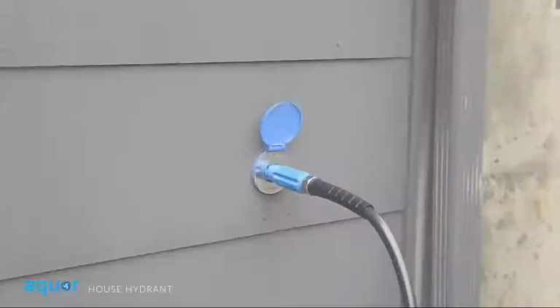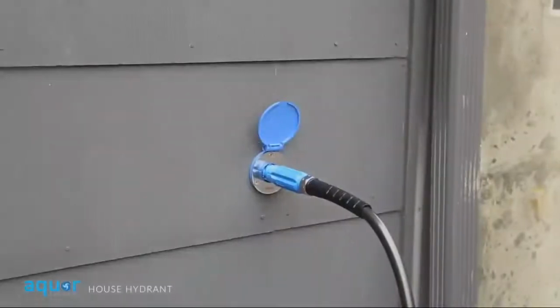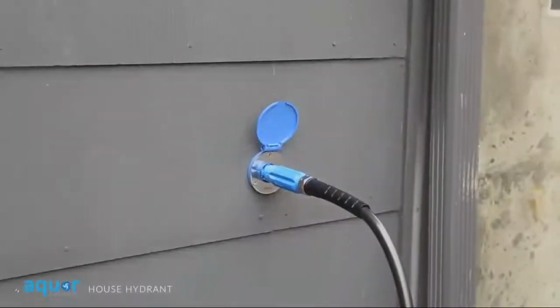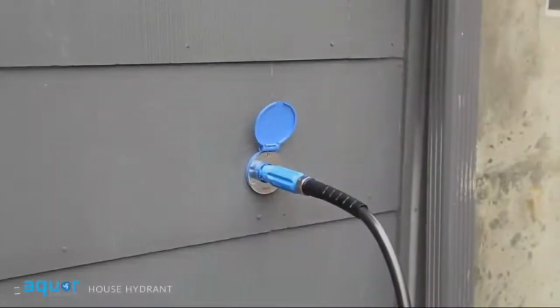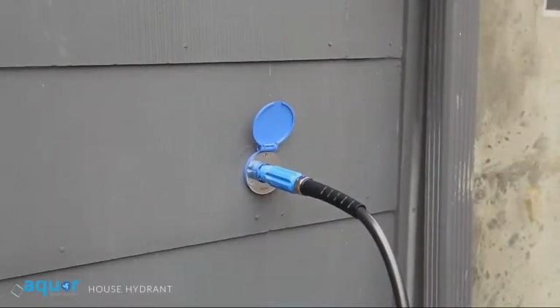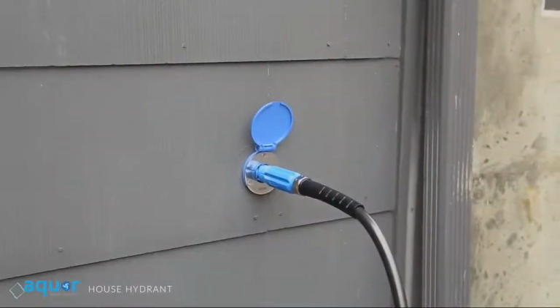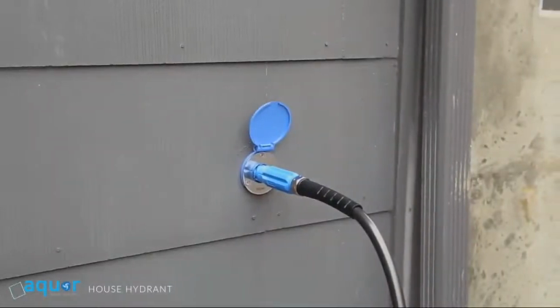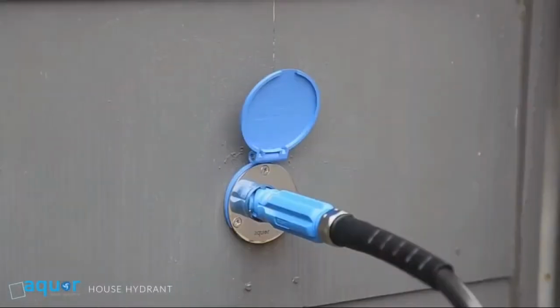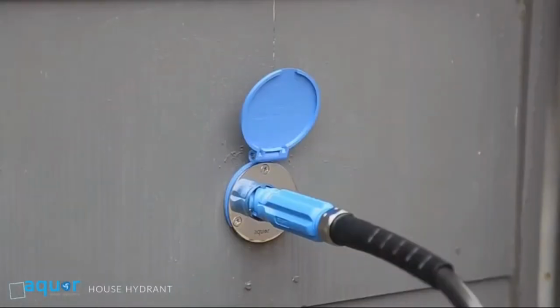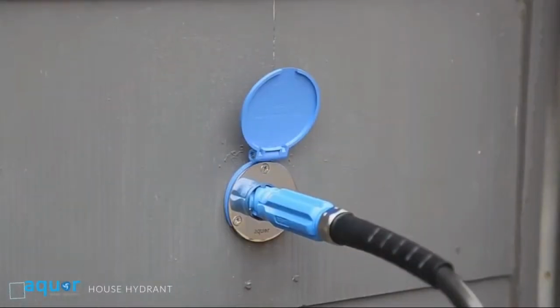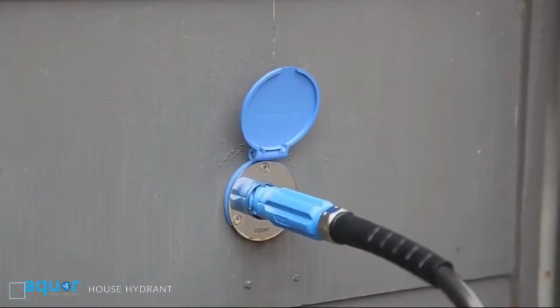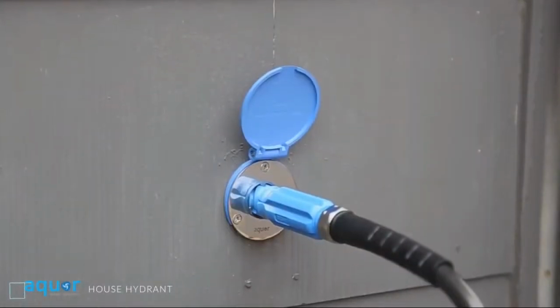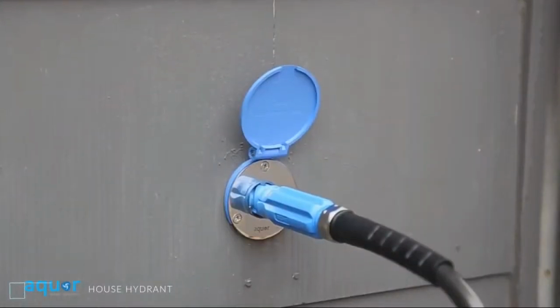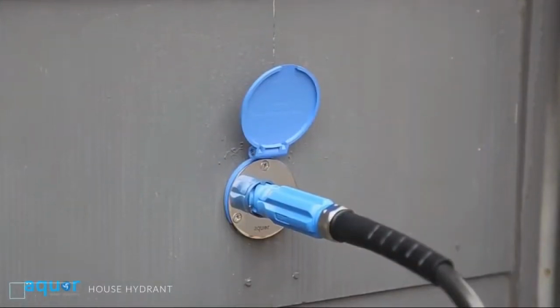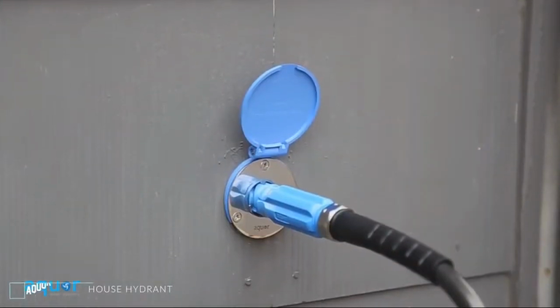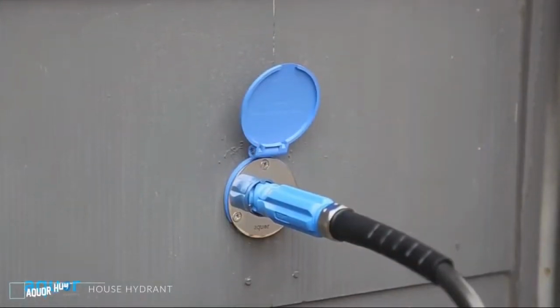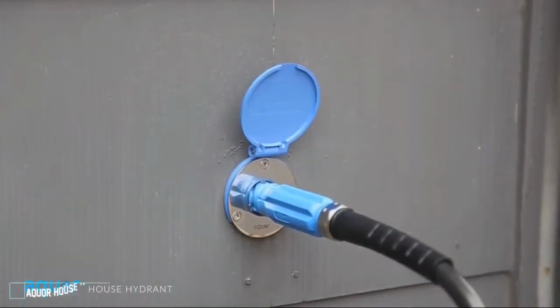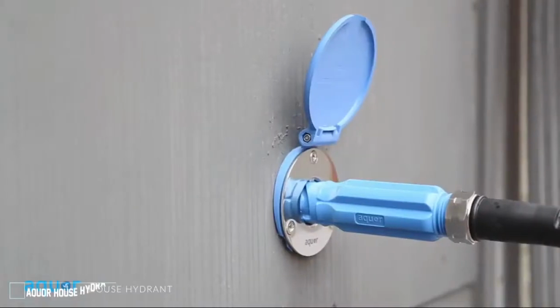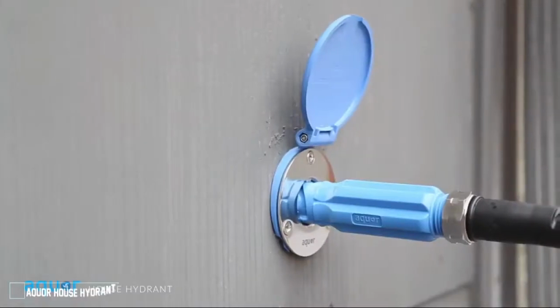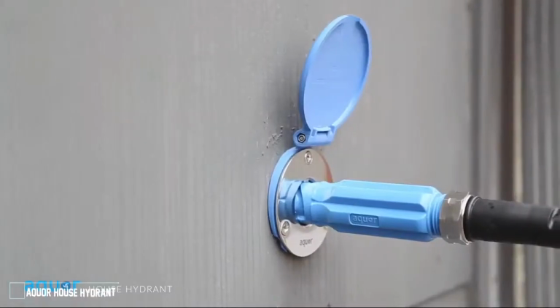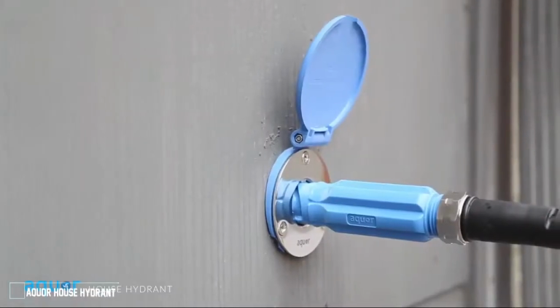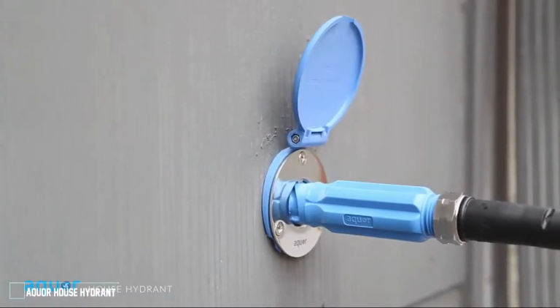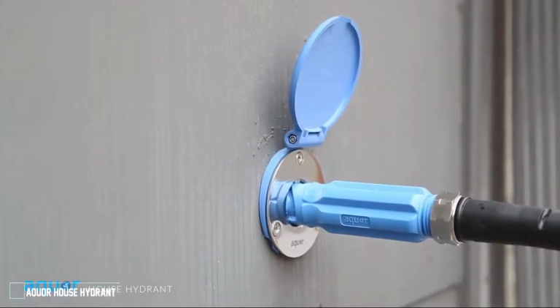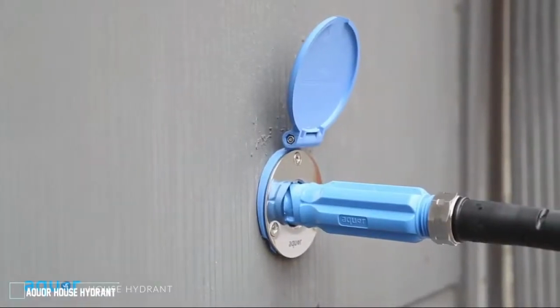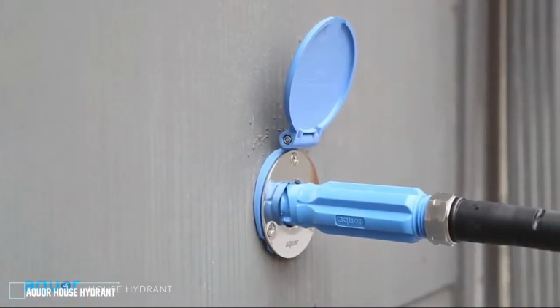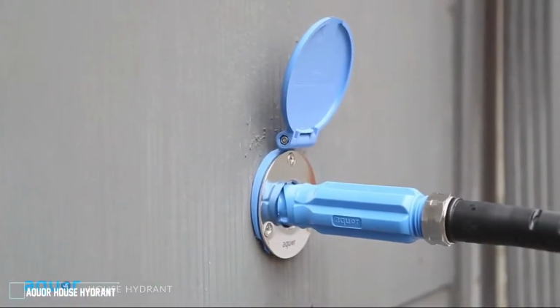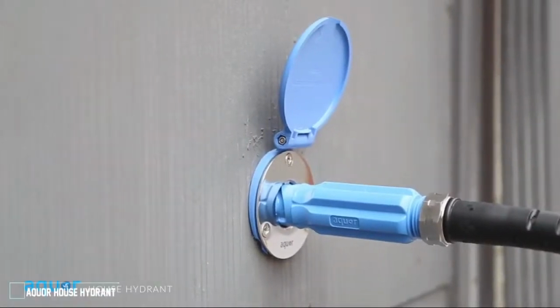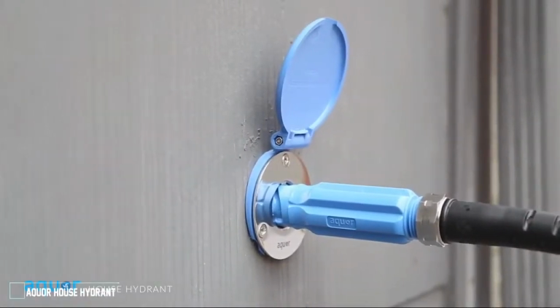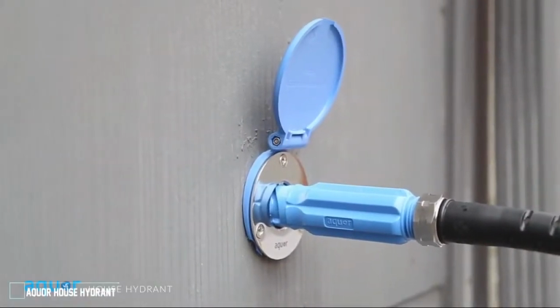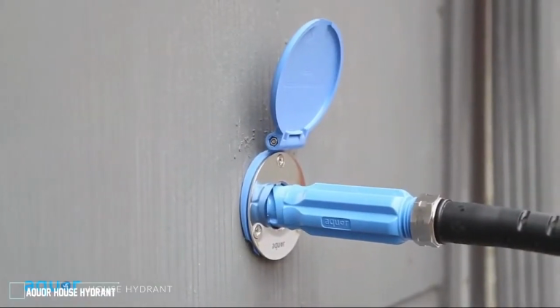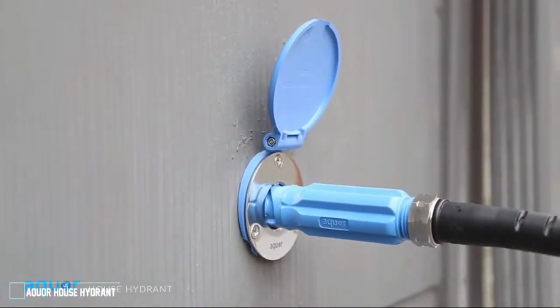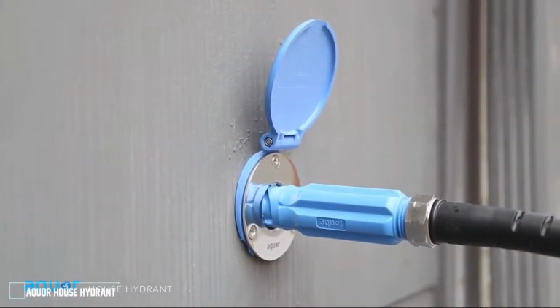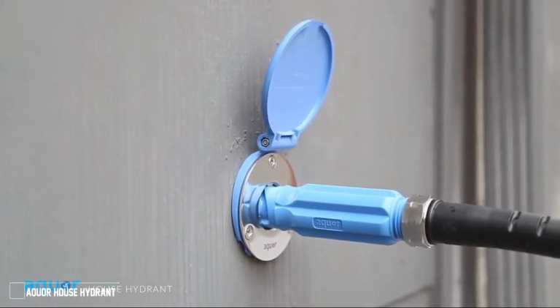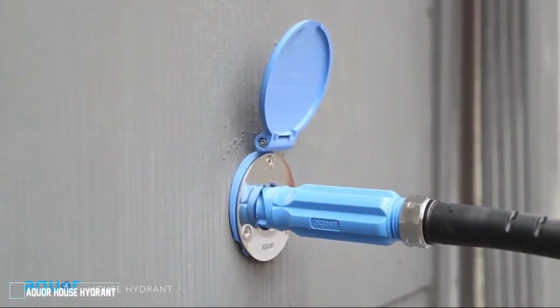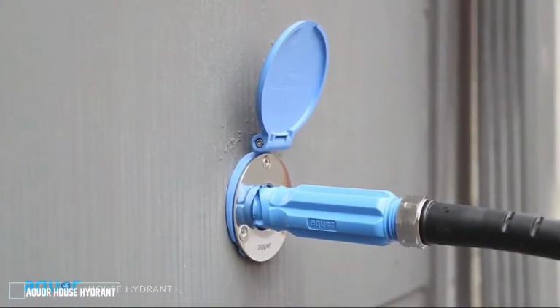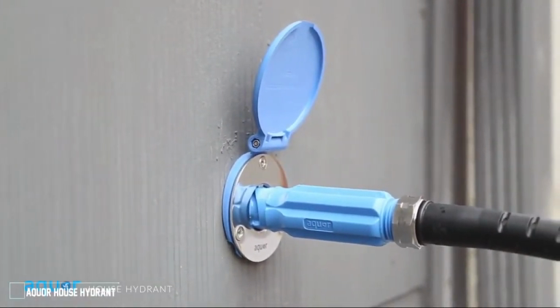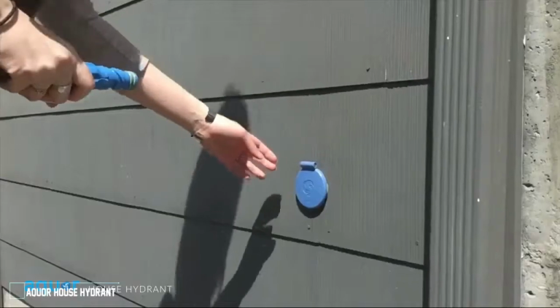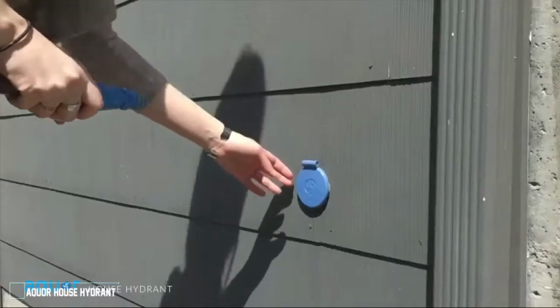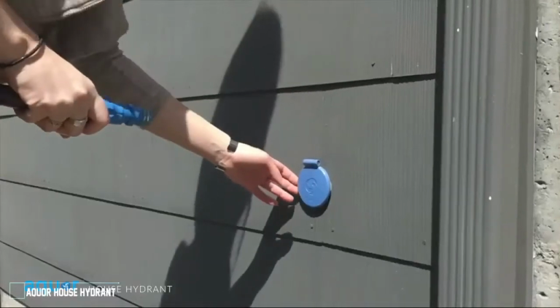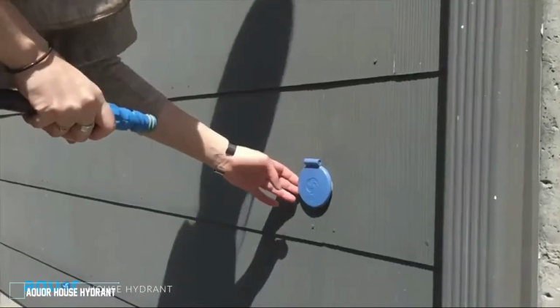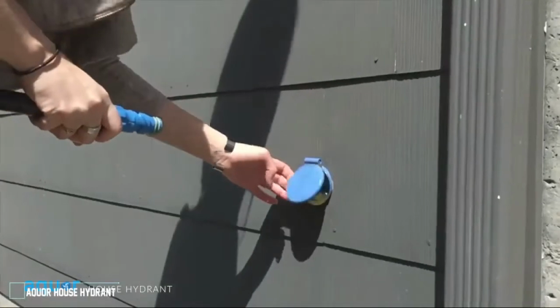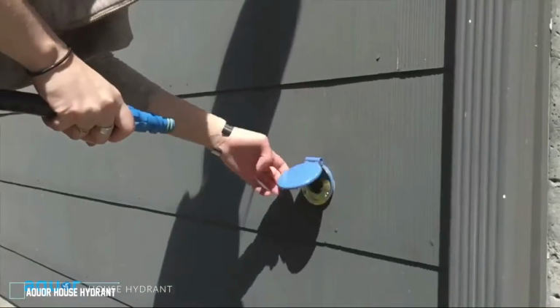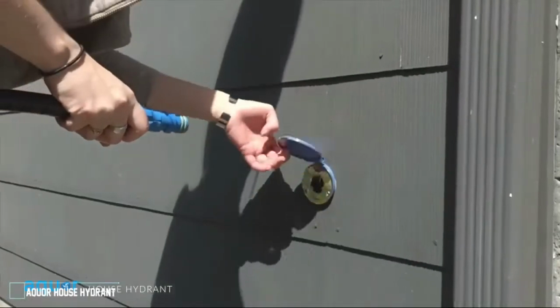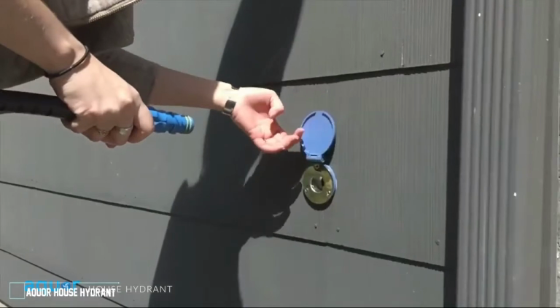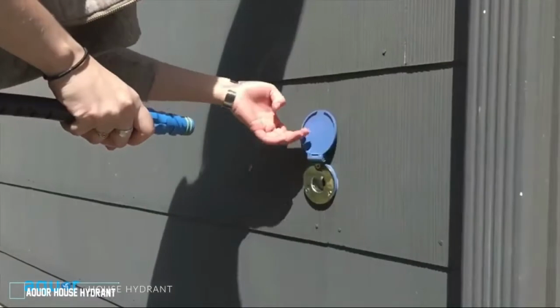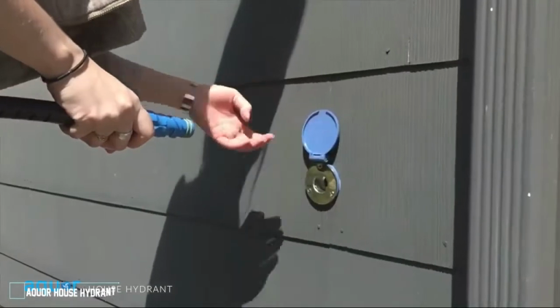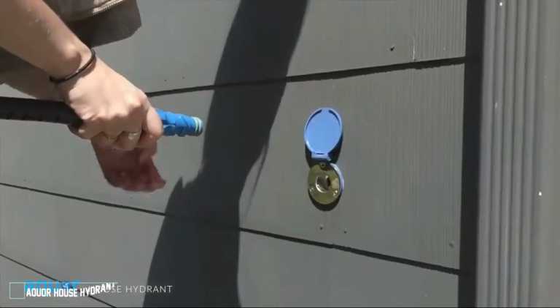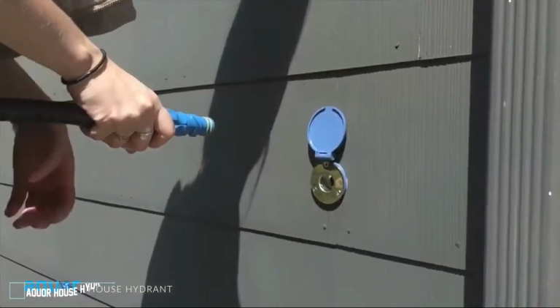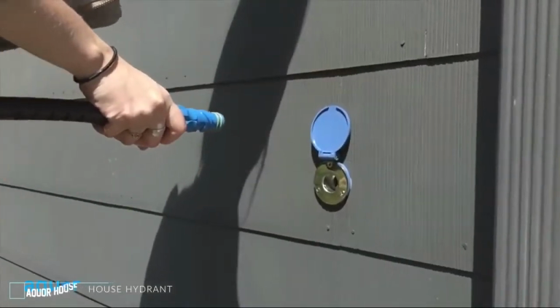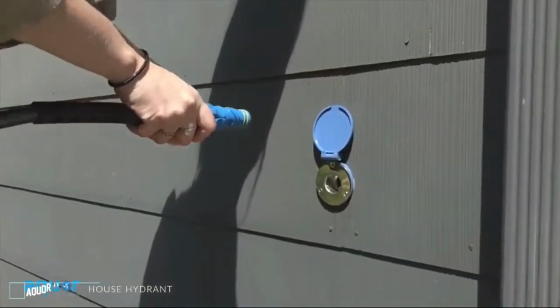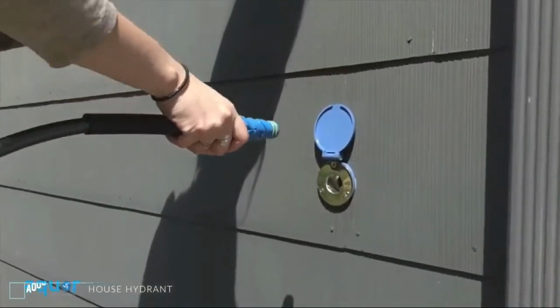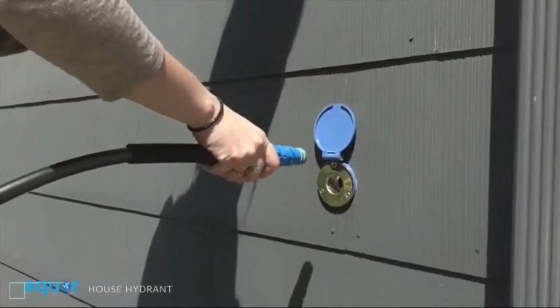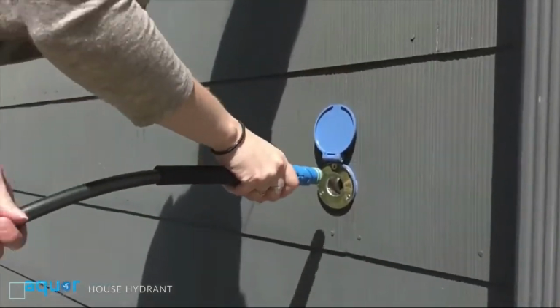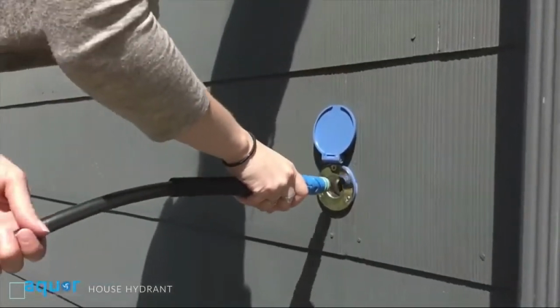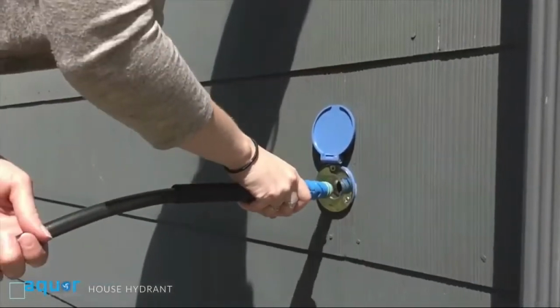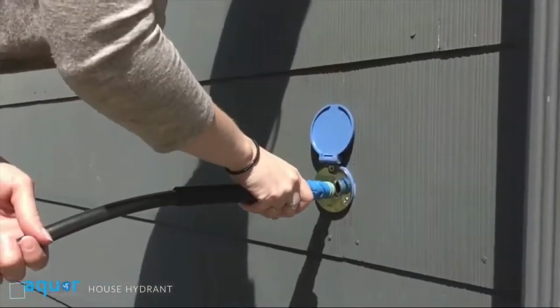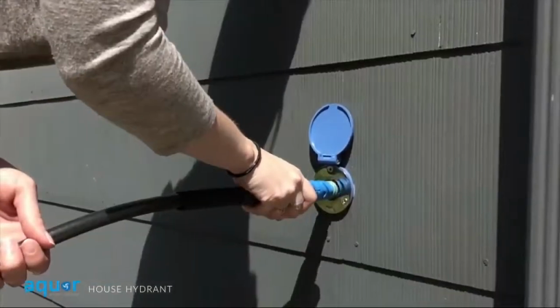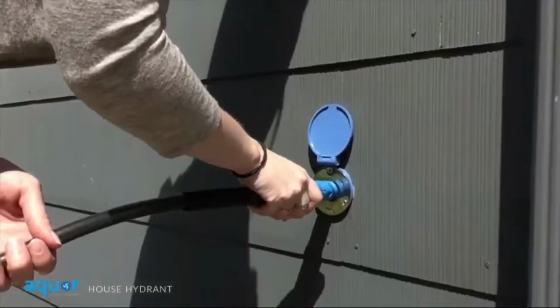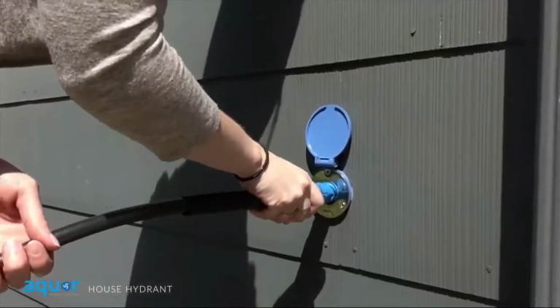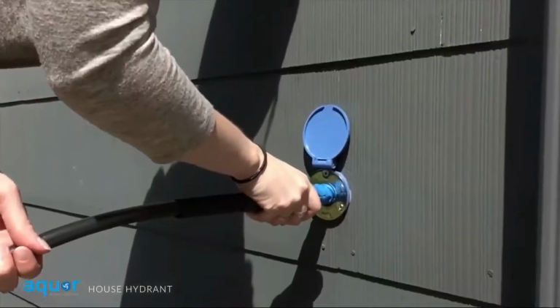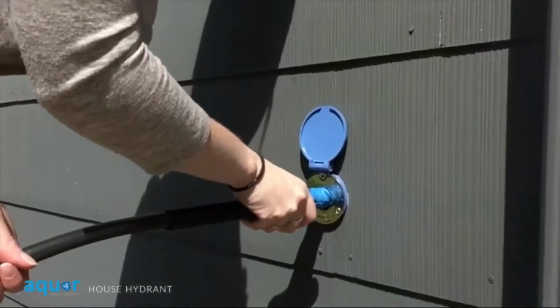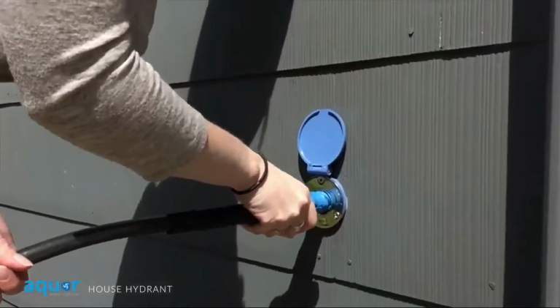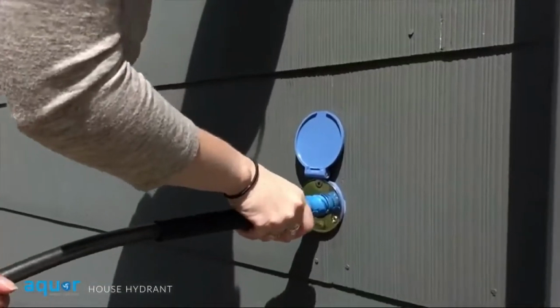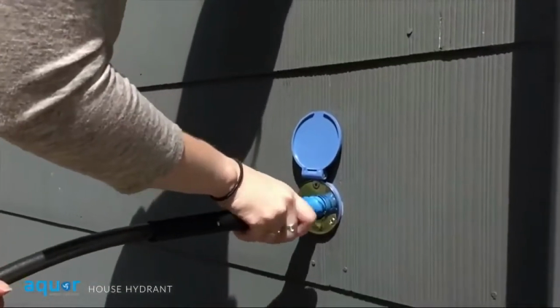The Aqua House Hydrant is a revolutionary new type of outdoor faucet system that makes accessing your water easier than ever before.